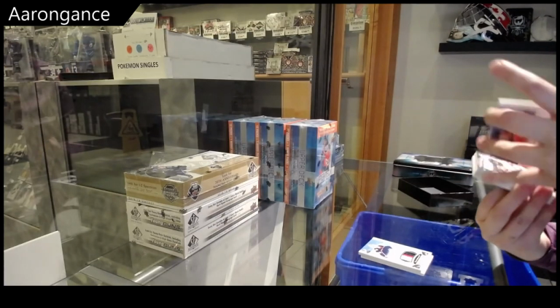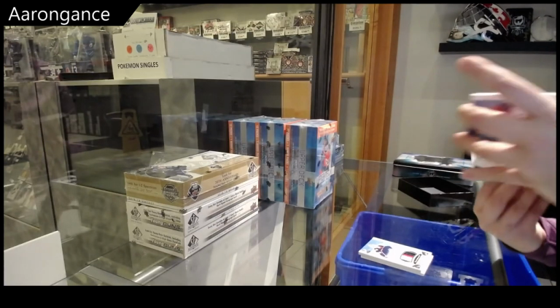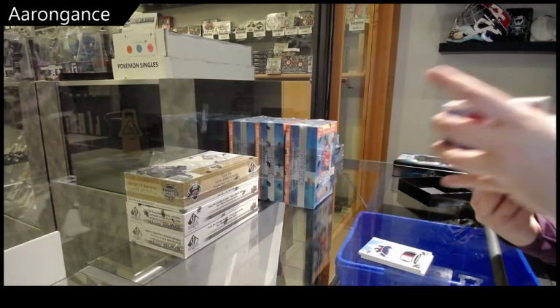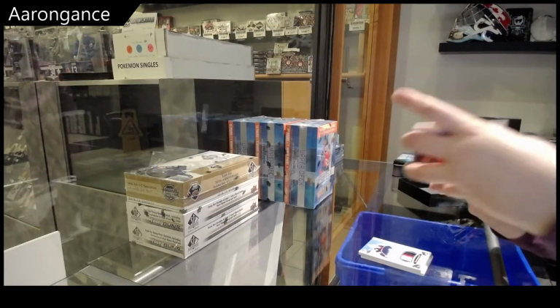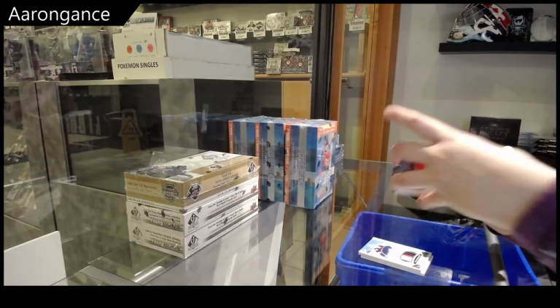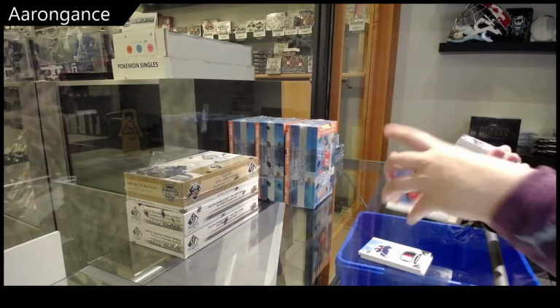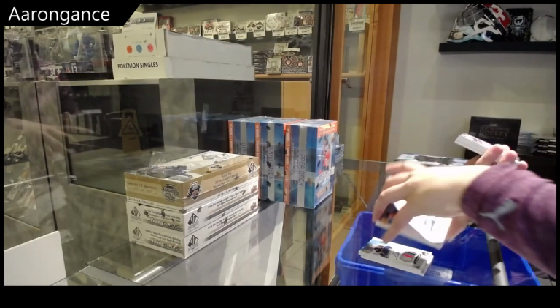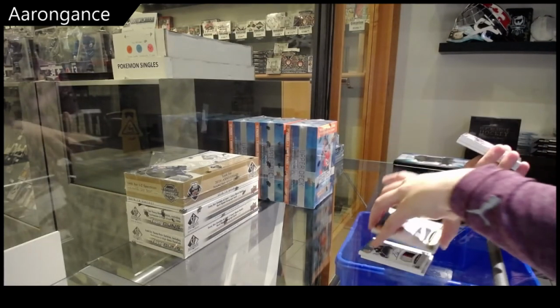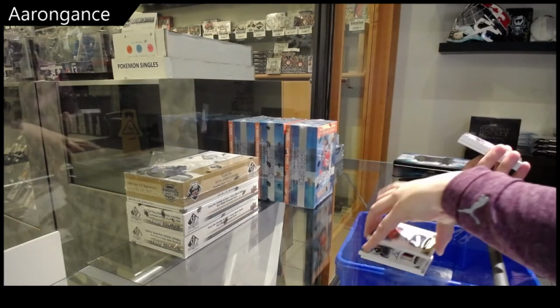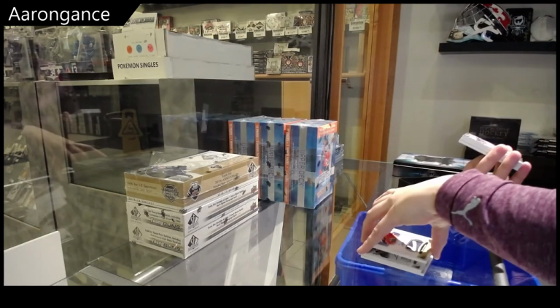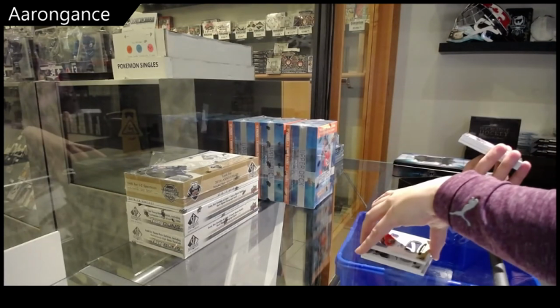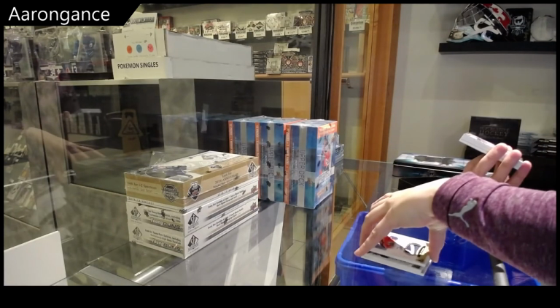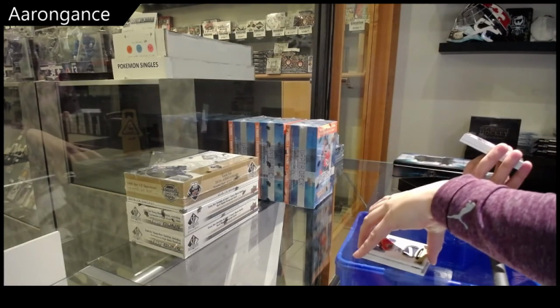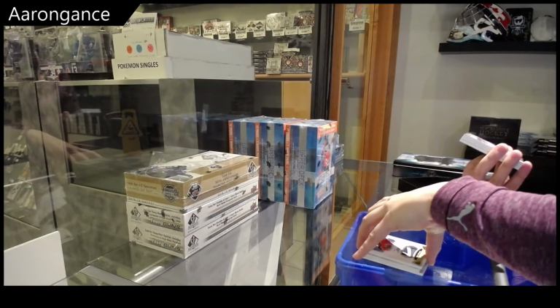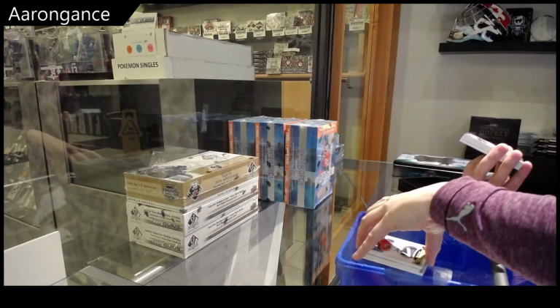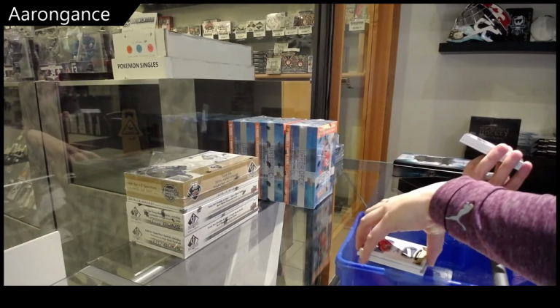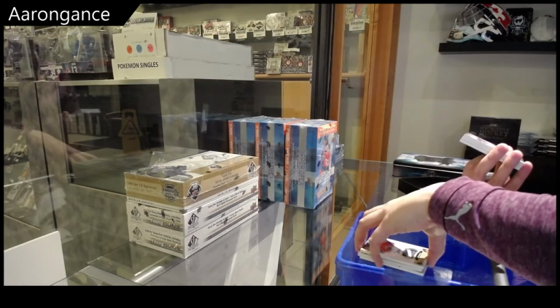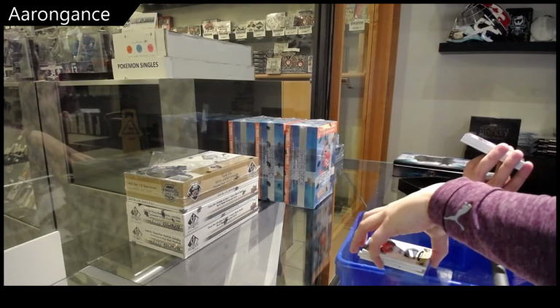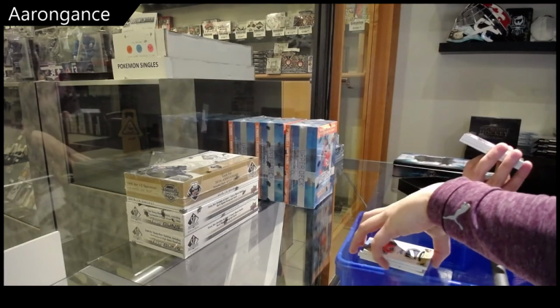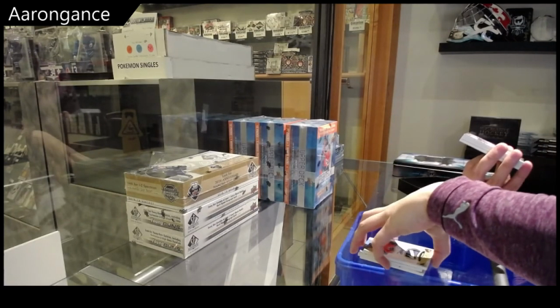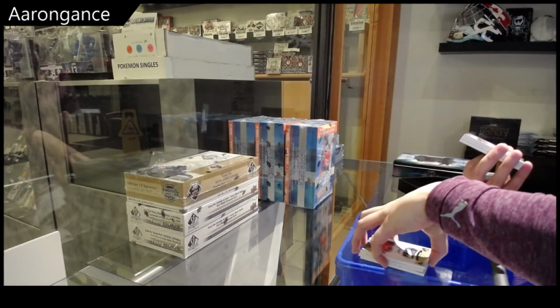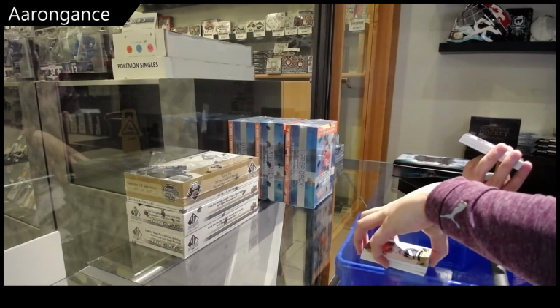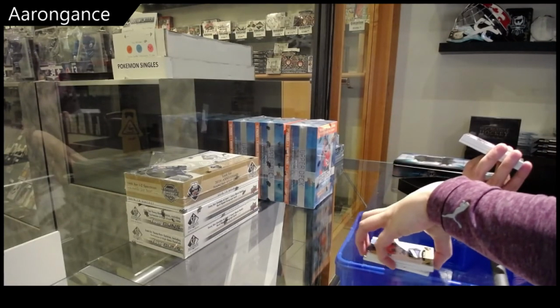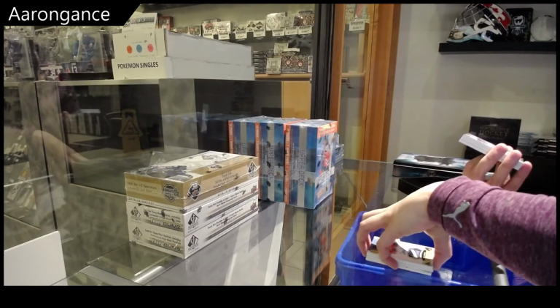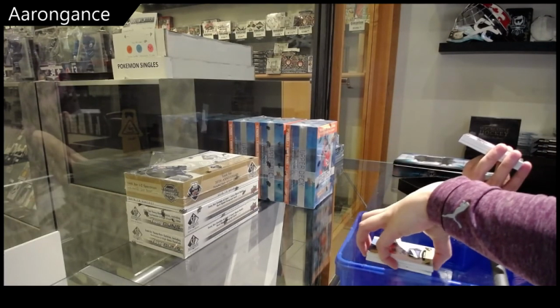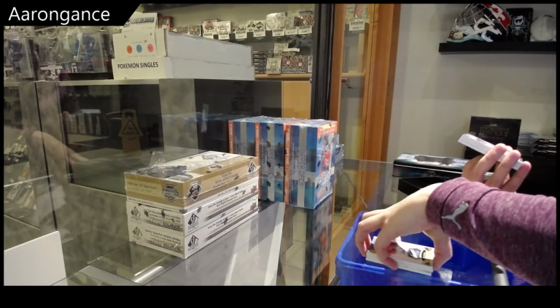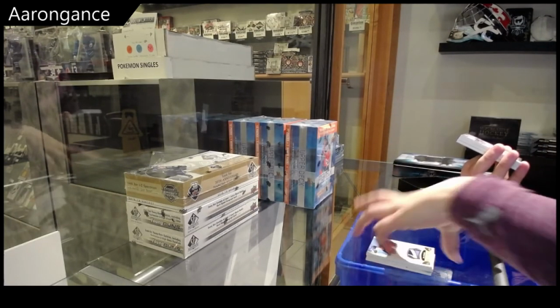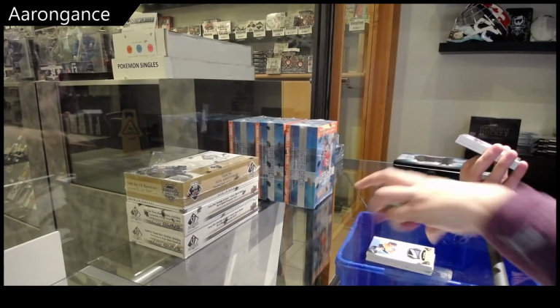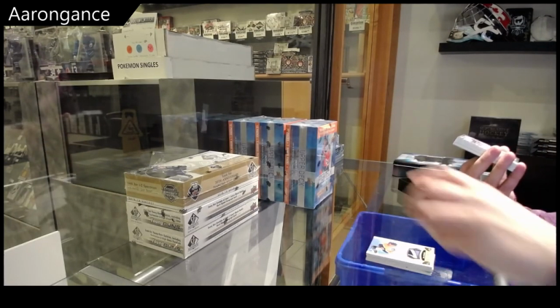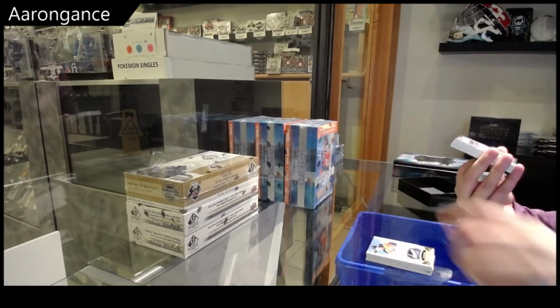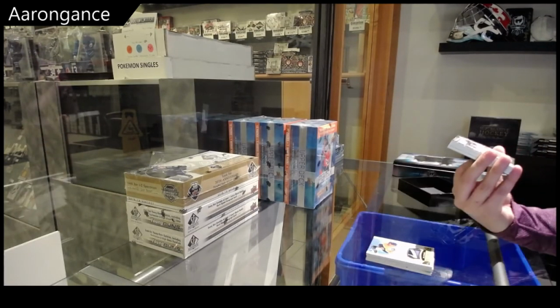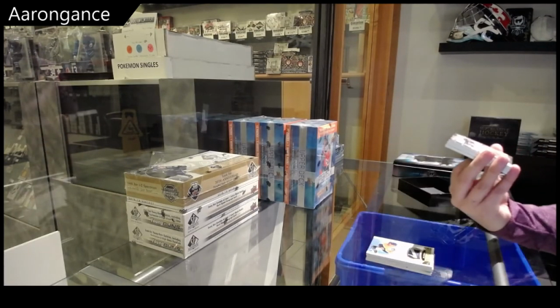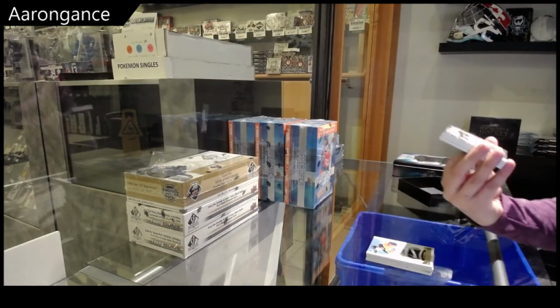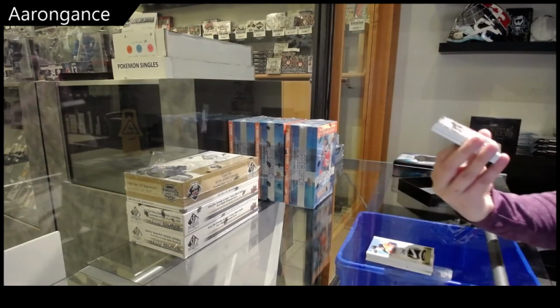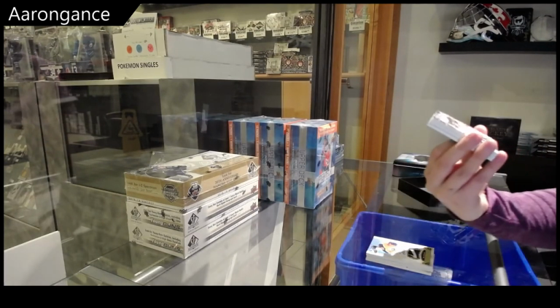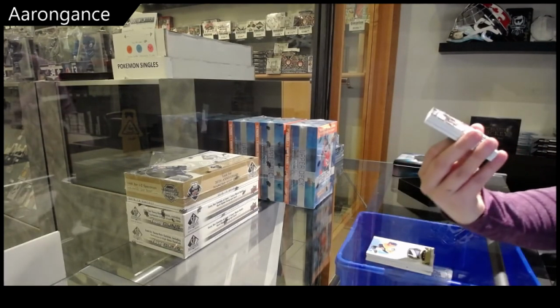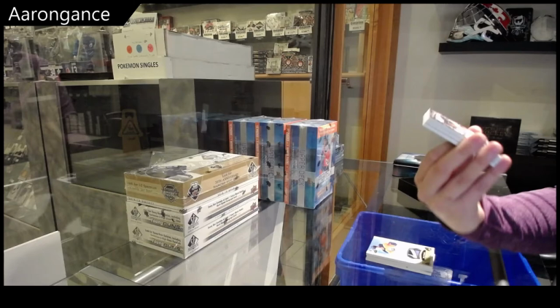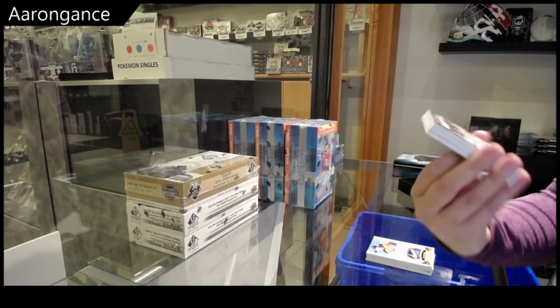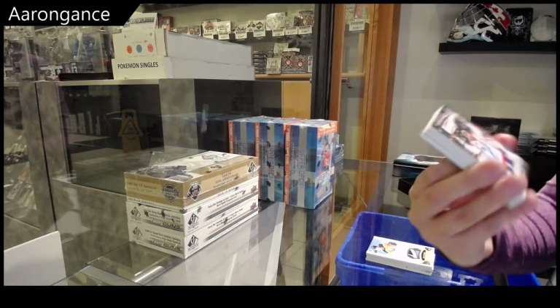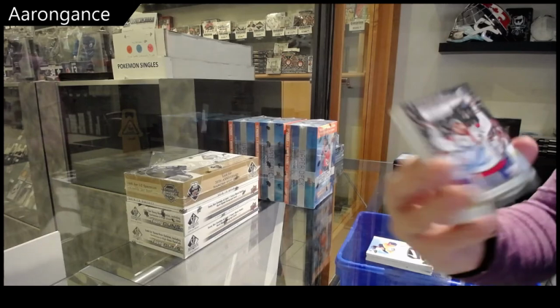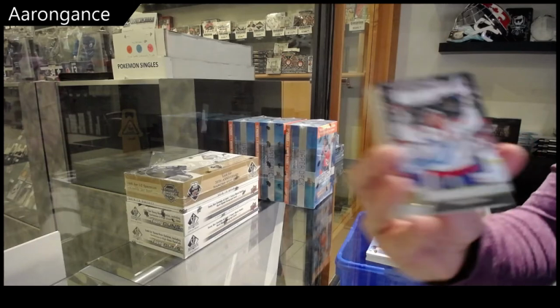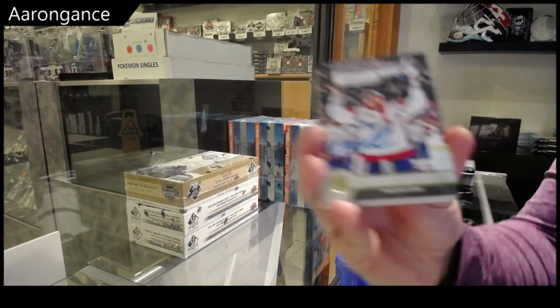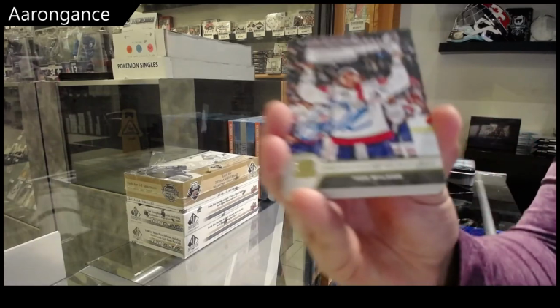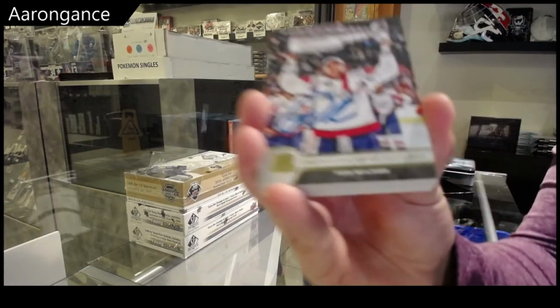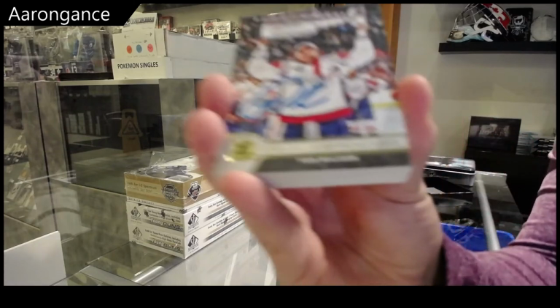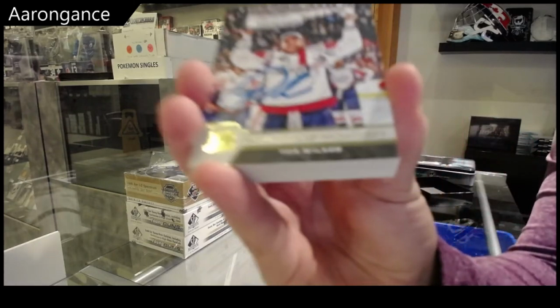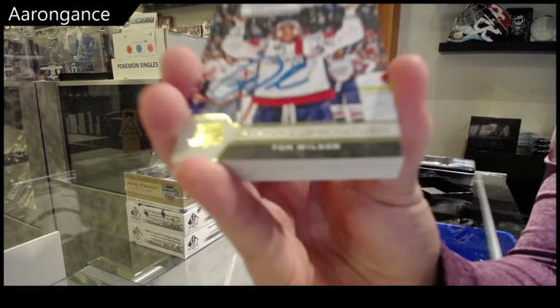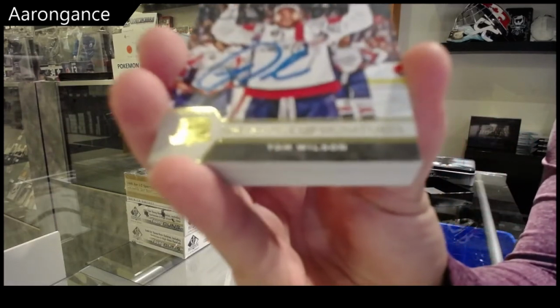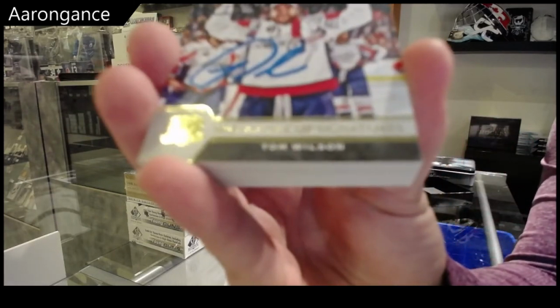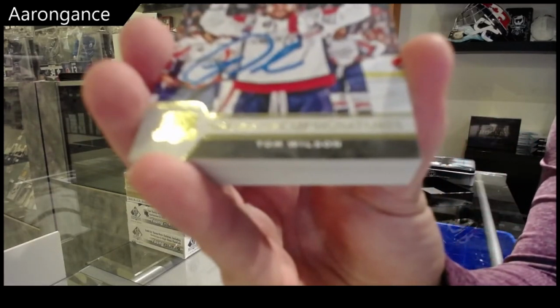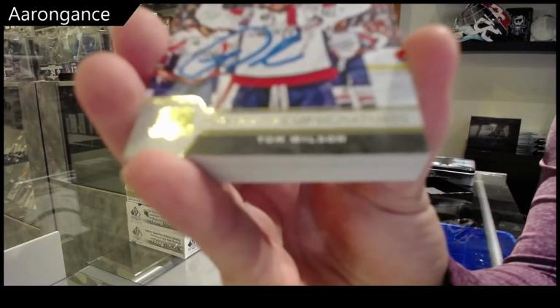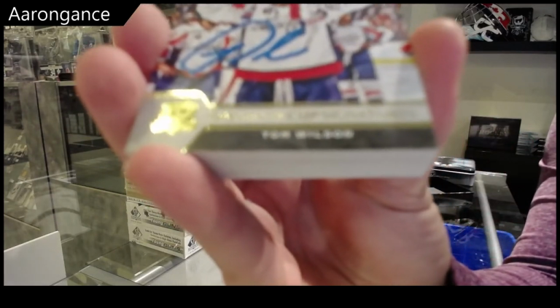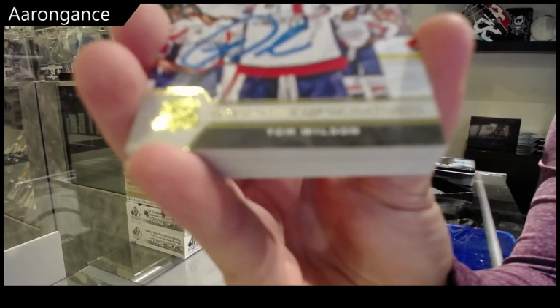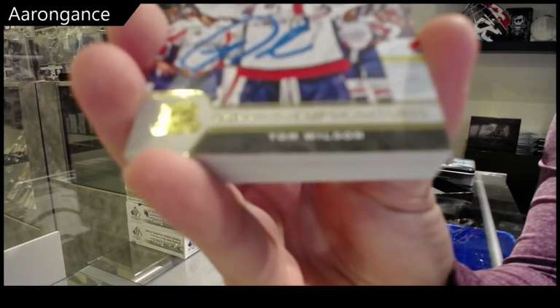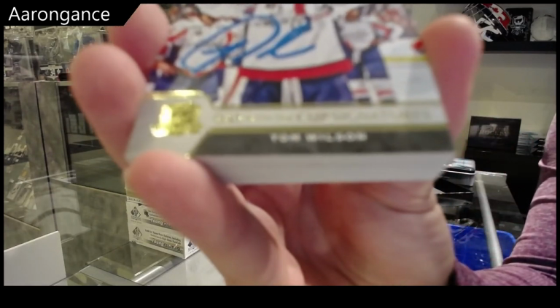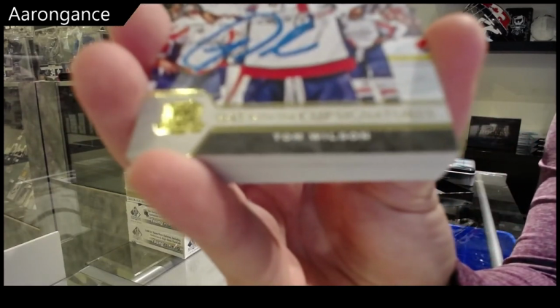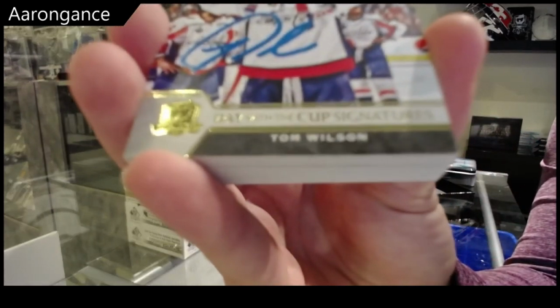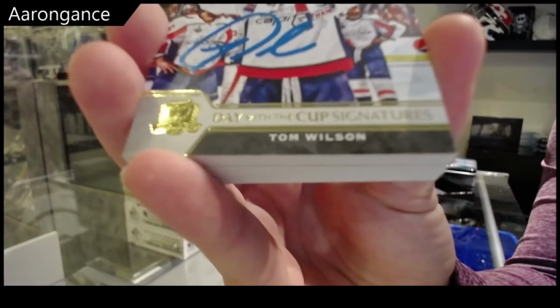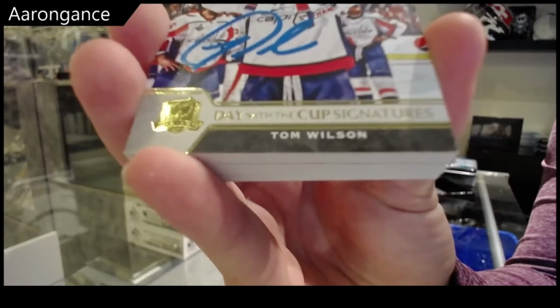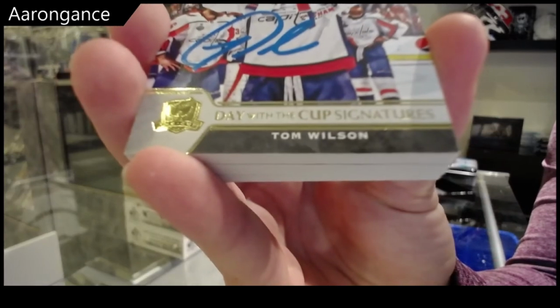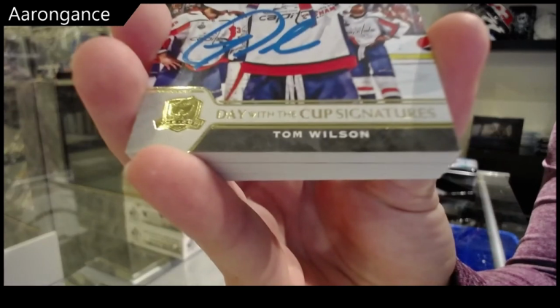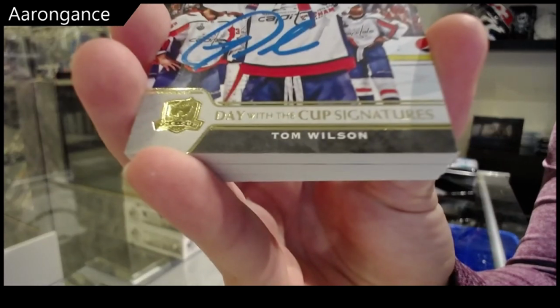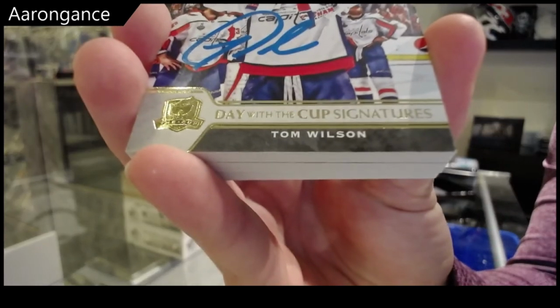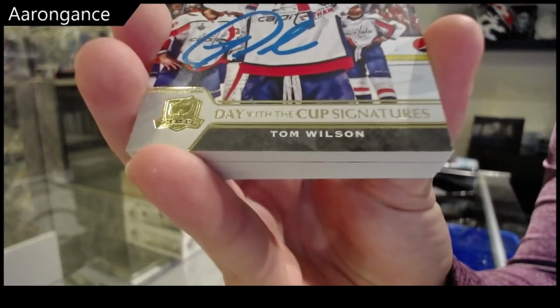Oh, this is interesting — Day with the Cup Signatures, Tom Wilson.